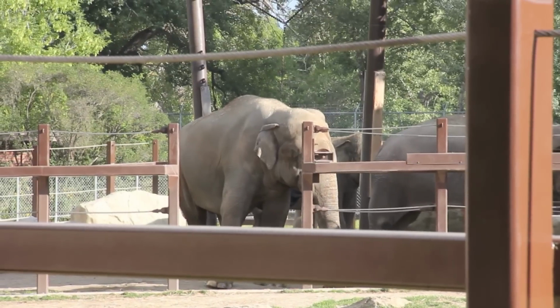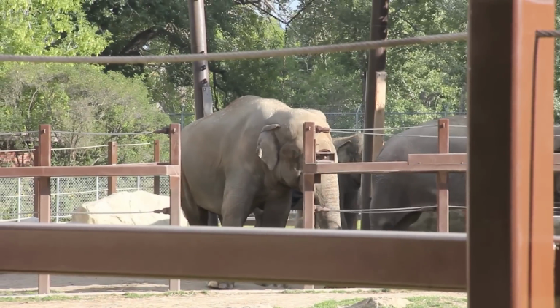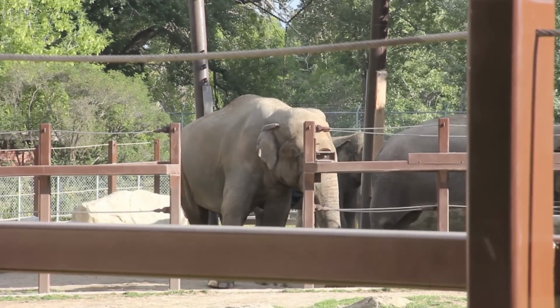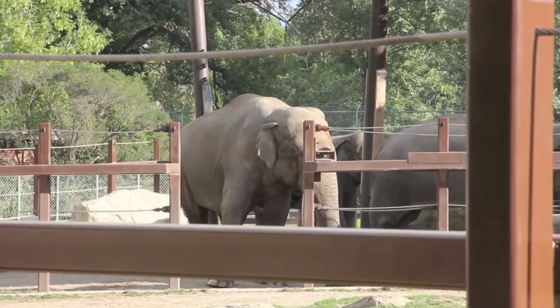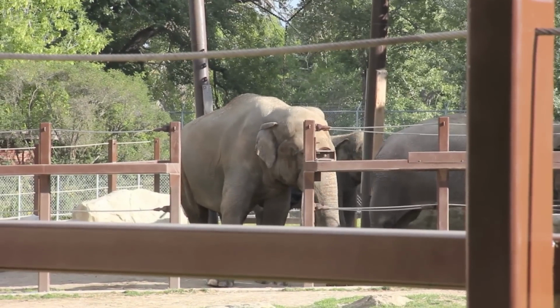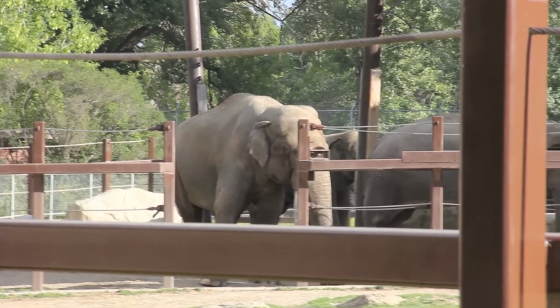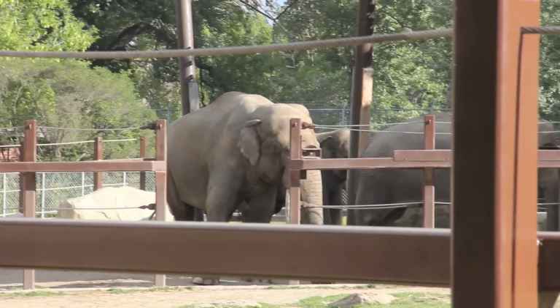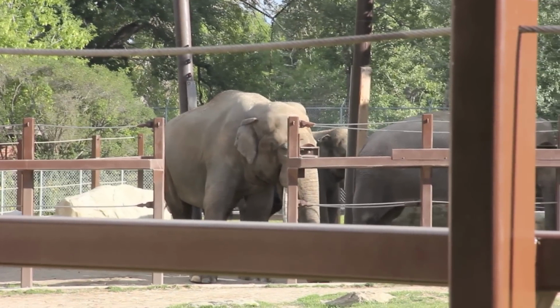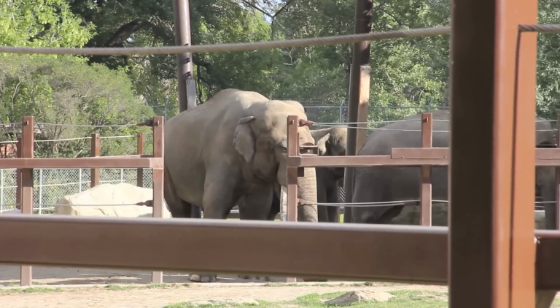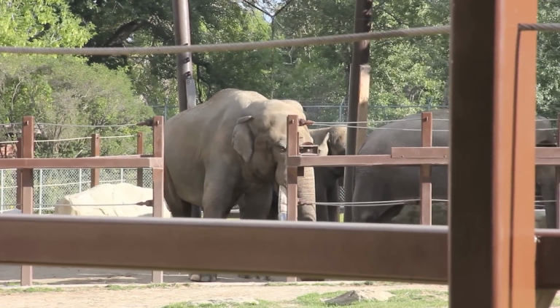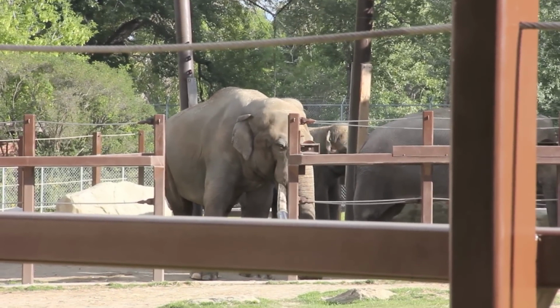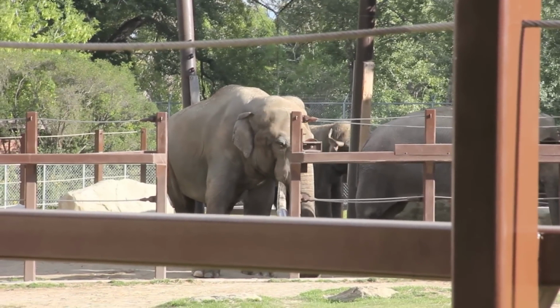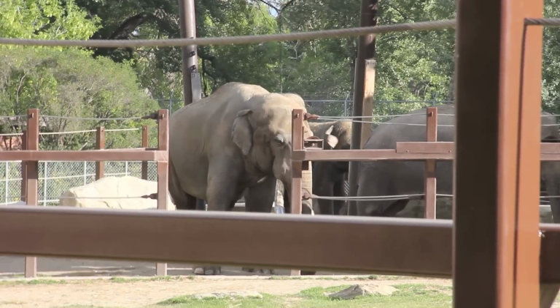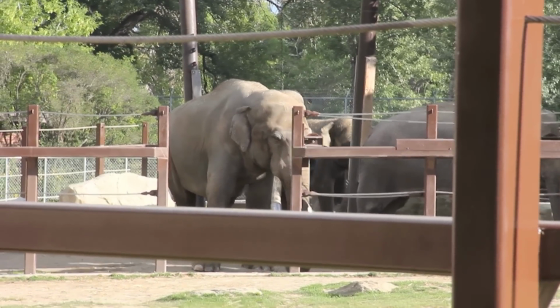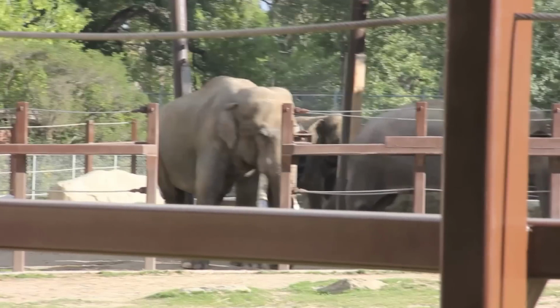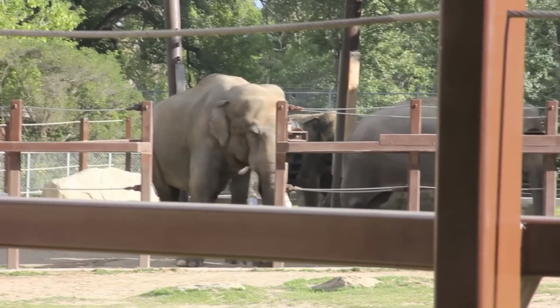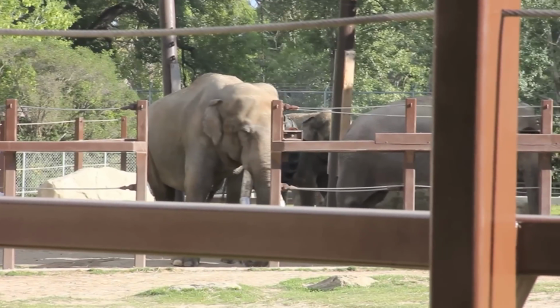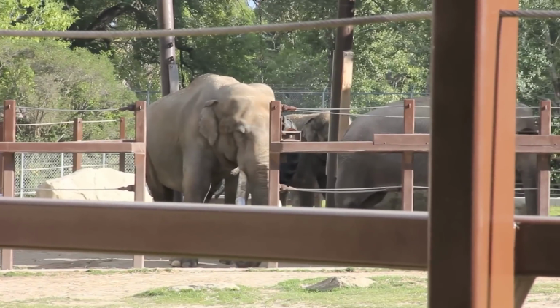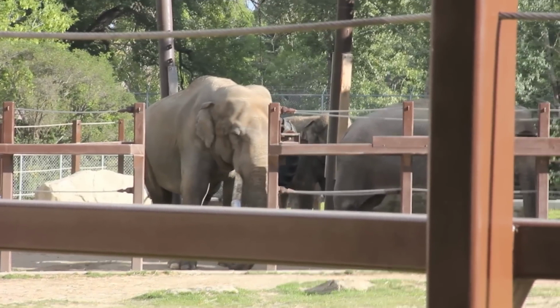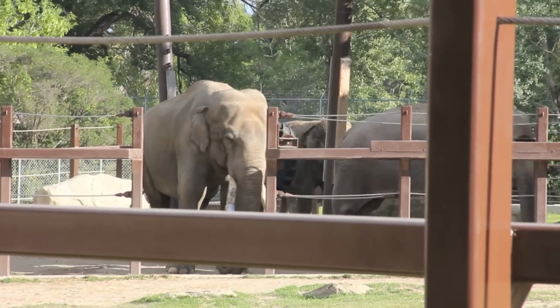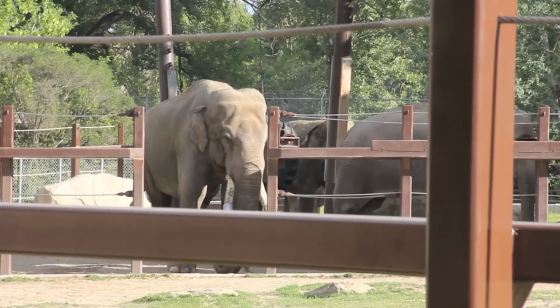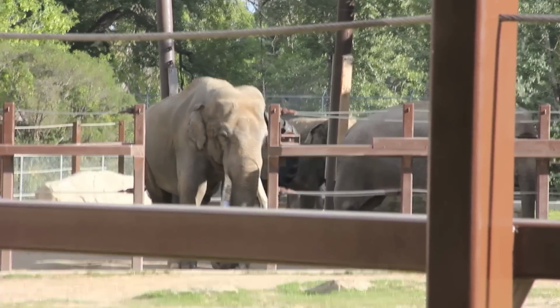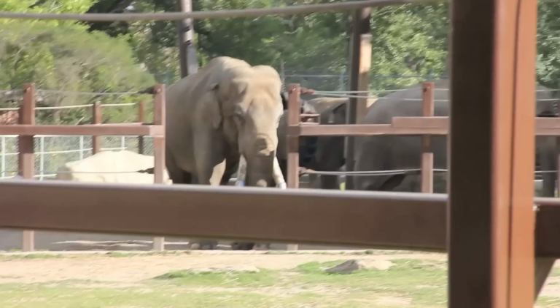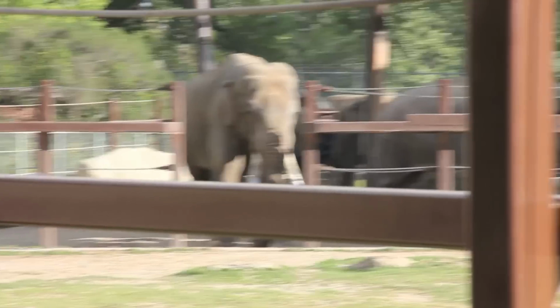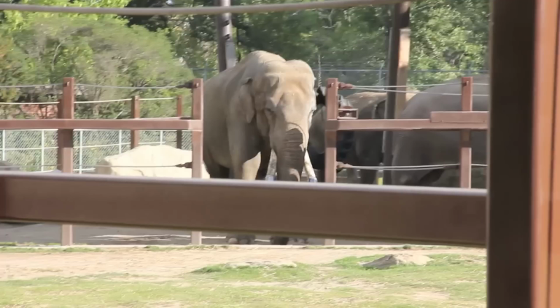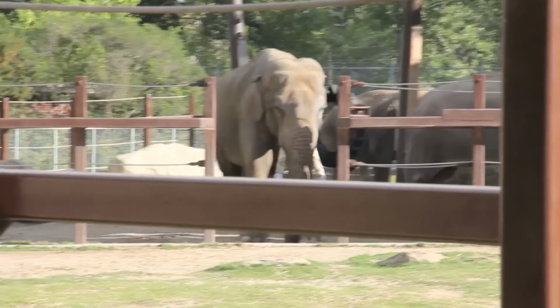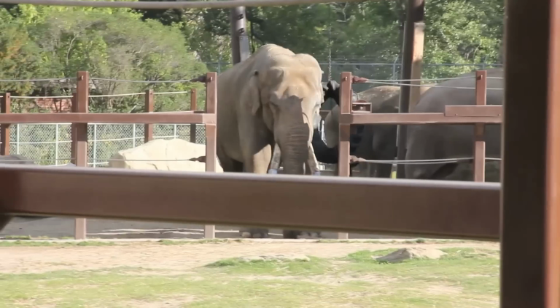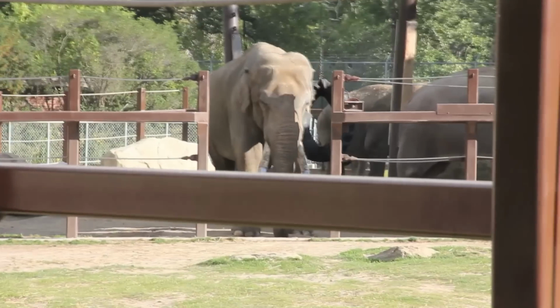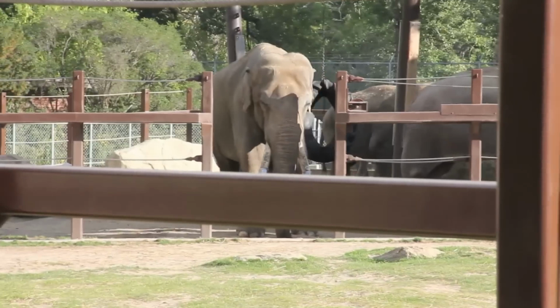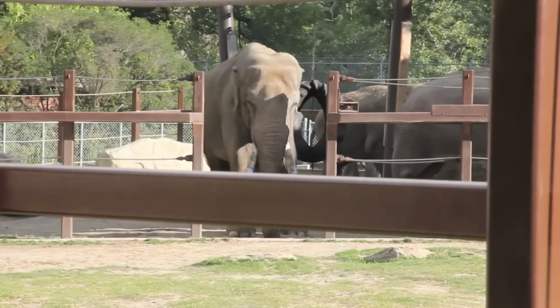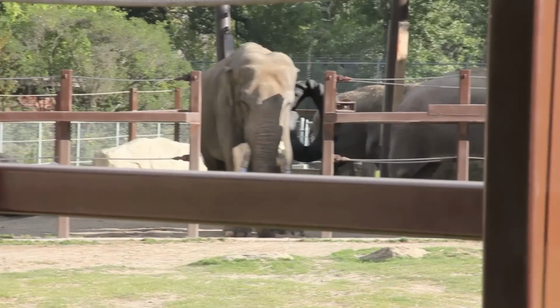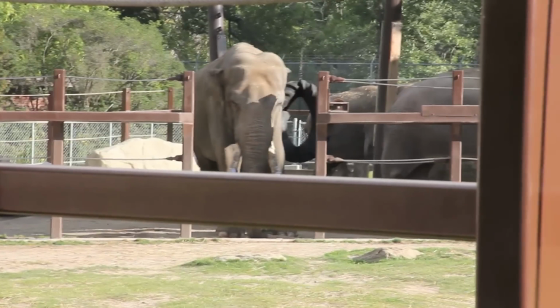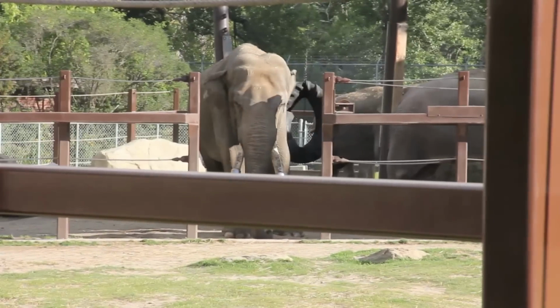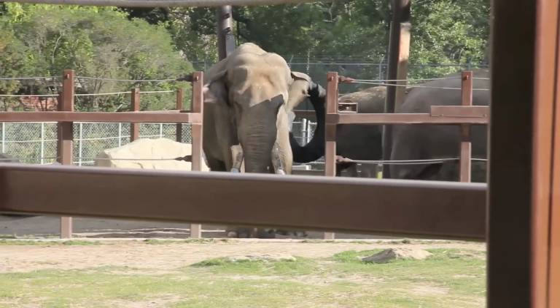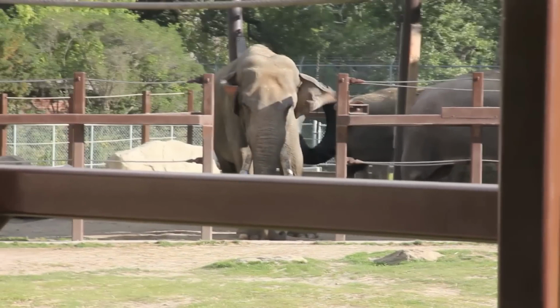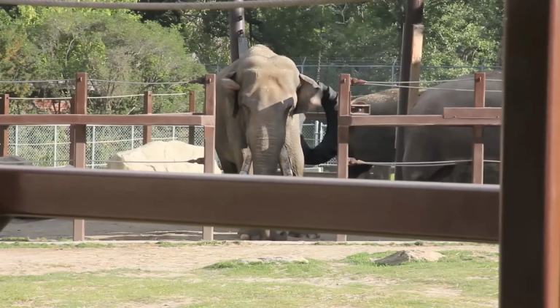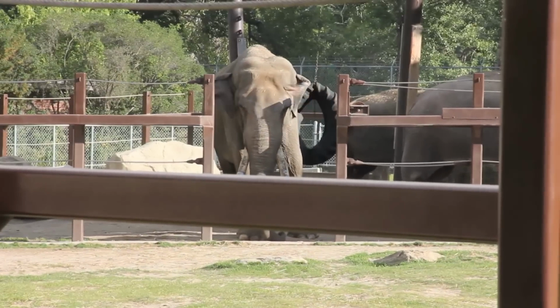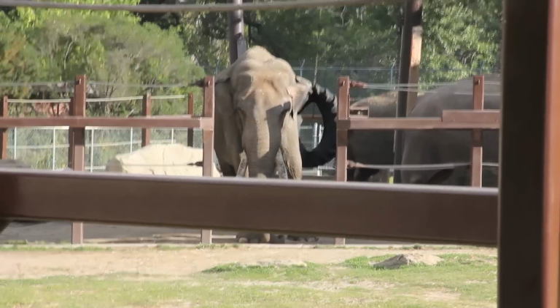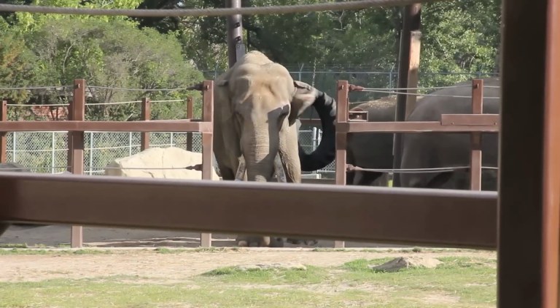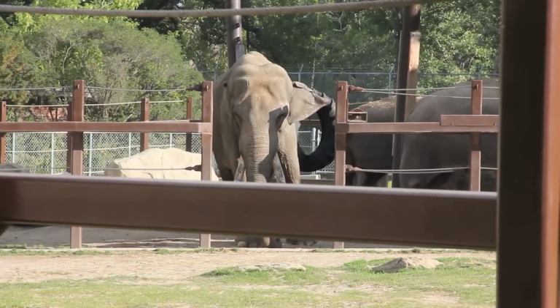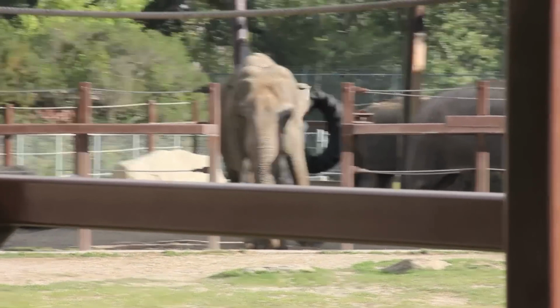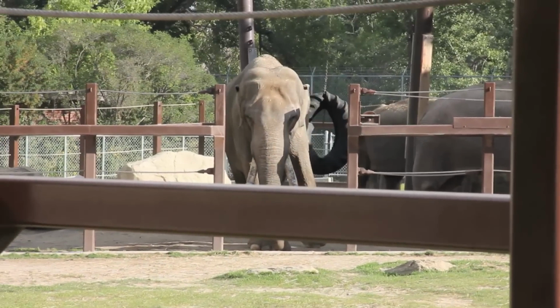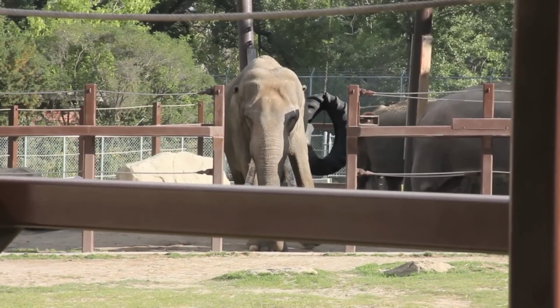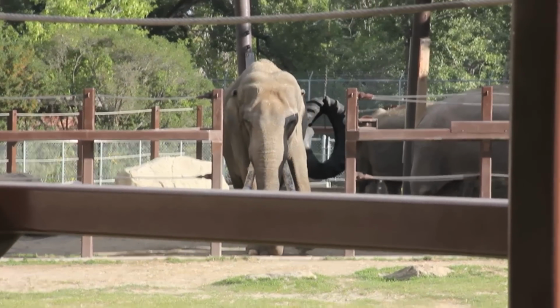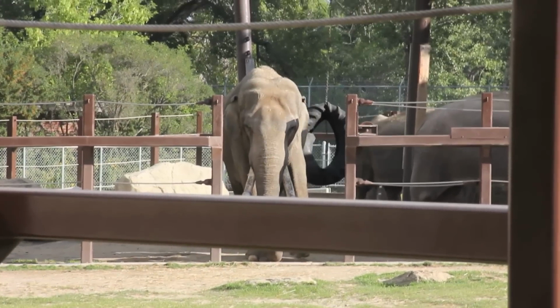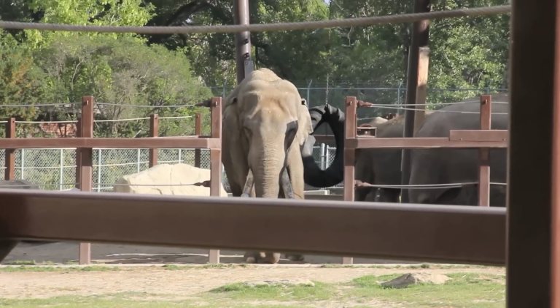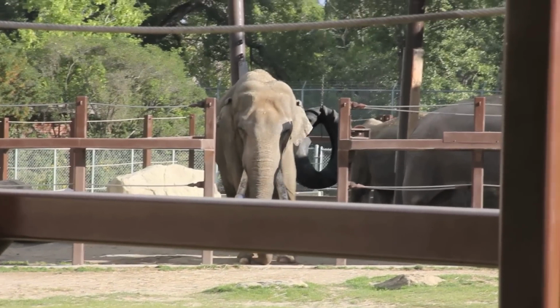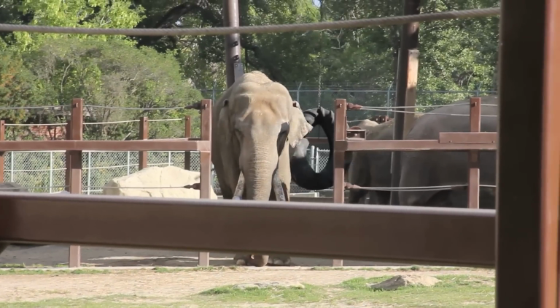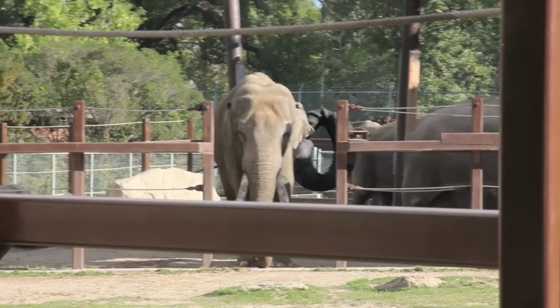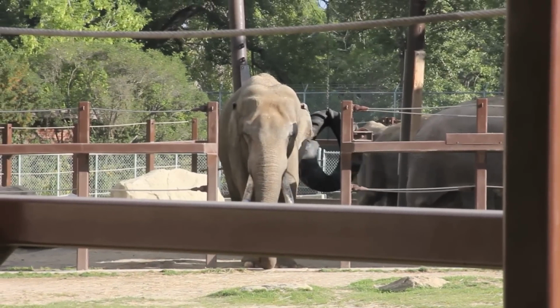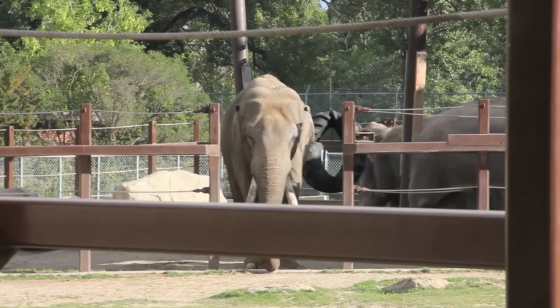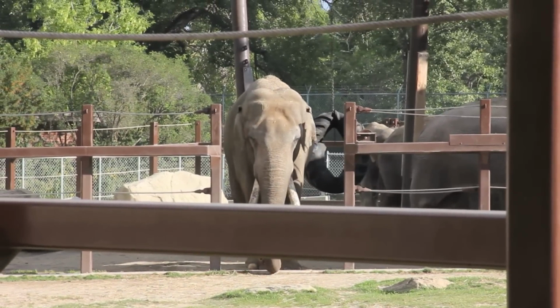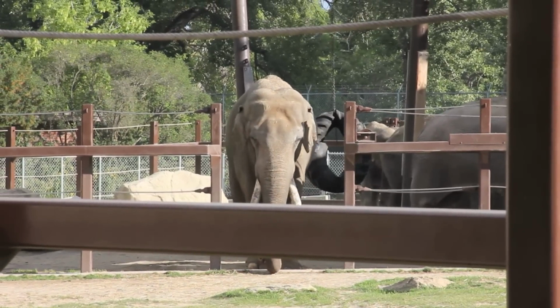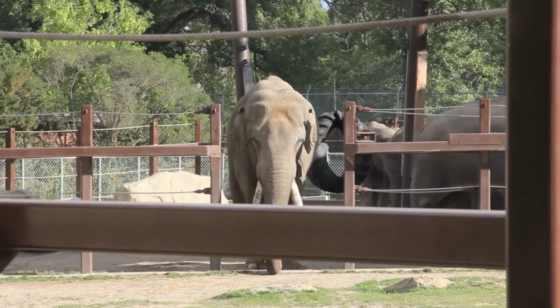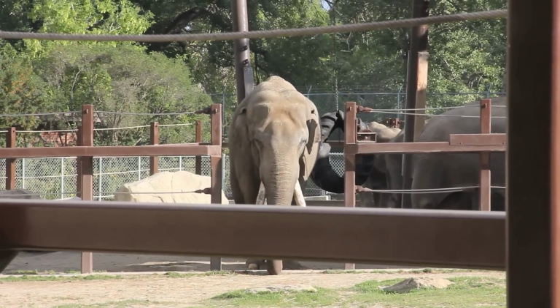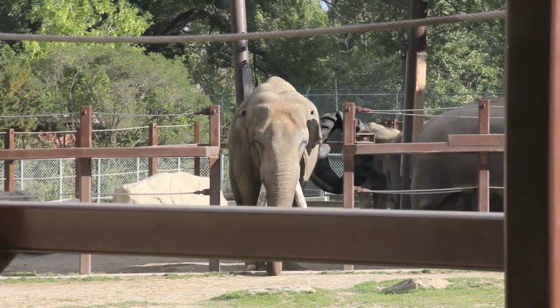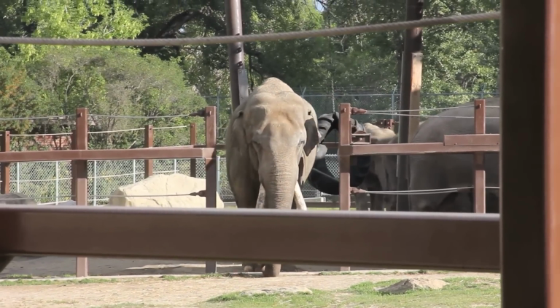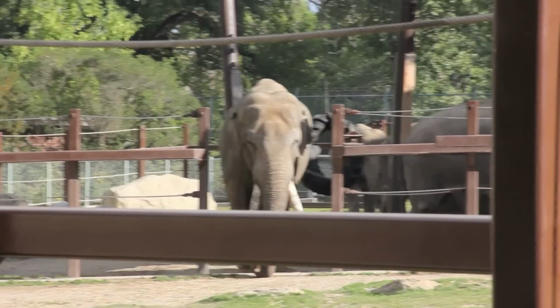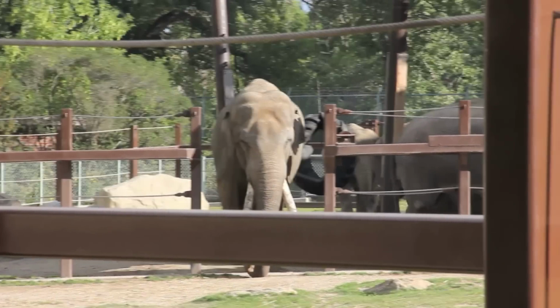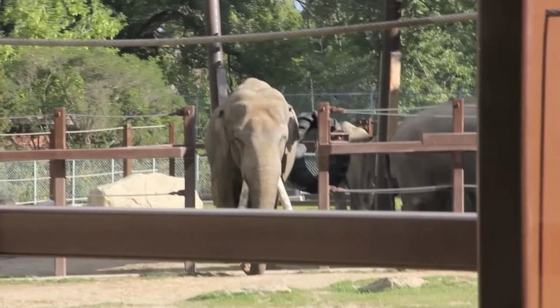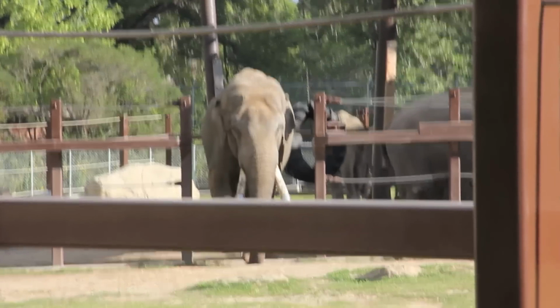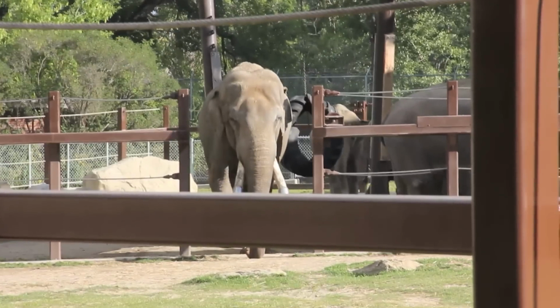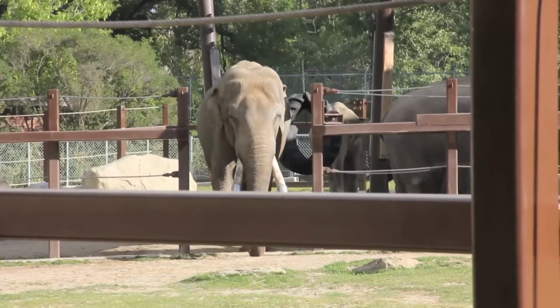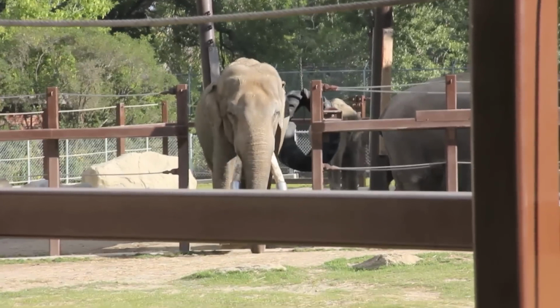As one of the largest animals in the world, an elephant has a unique body and shape. Let's check out some of the elephant's physical features.